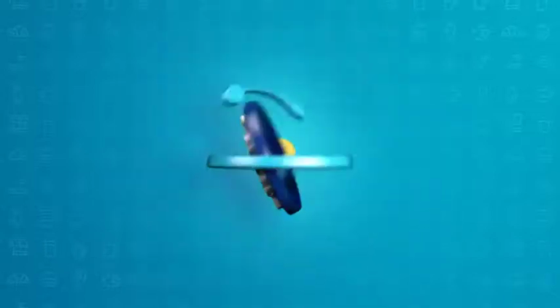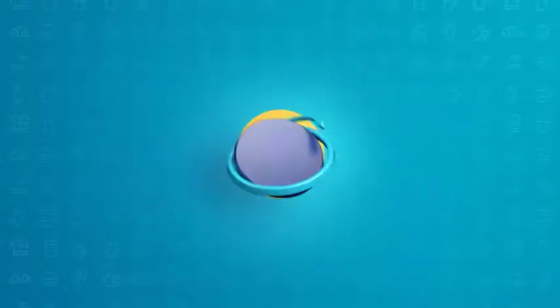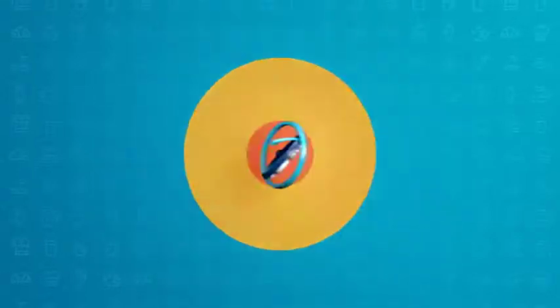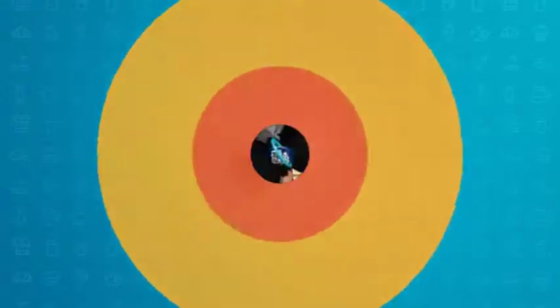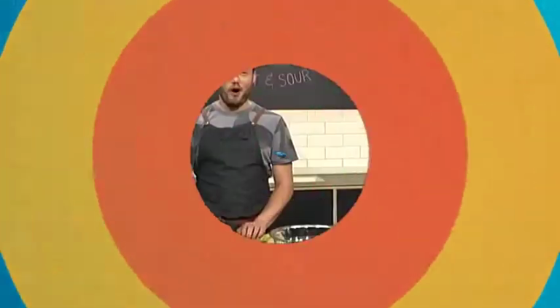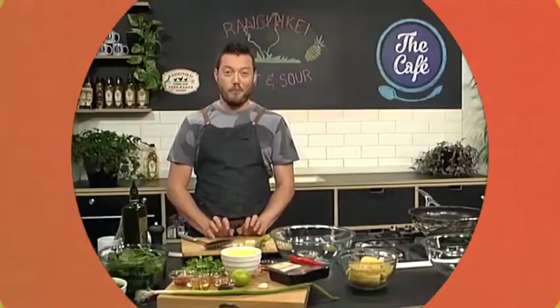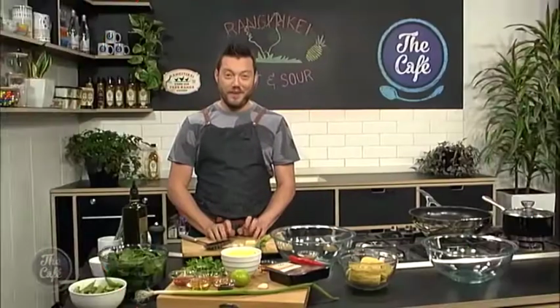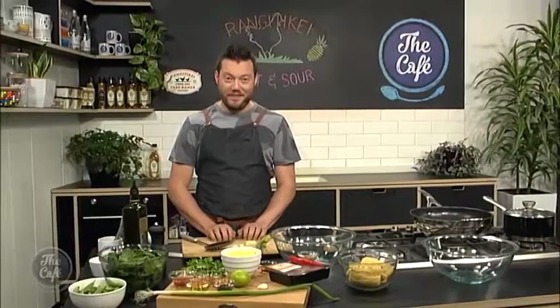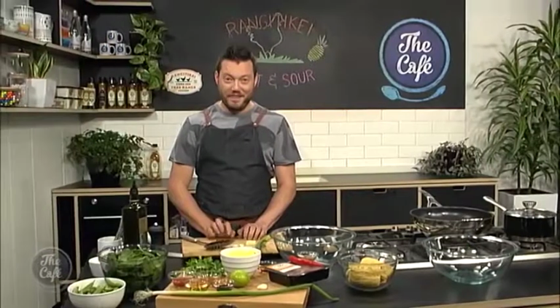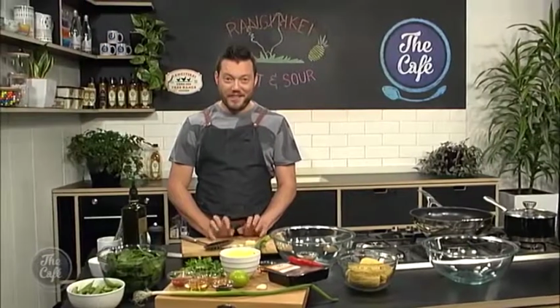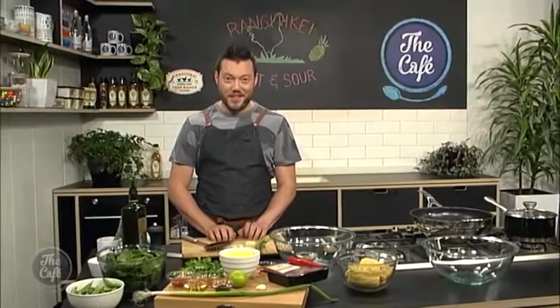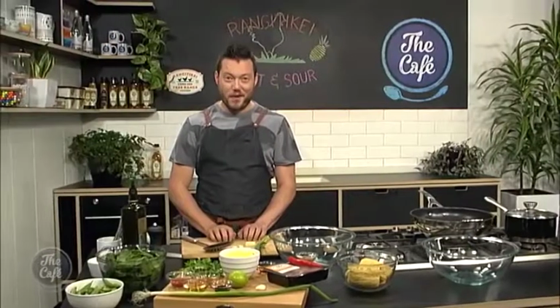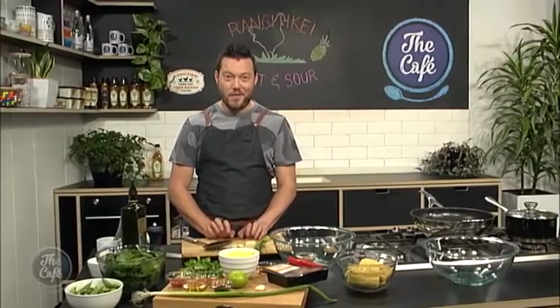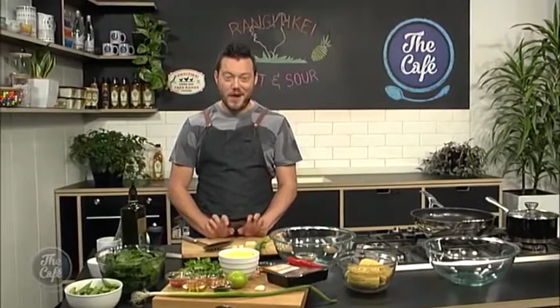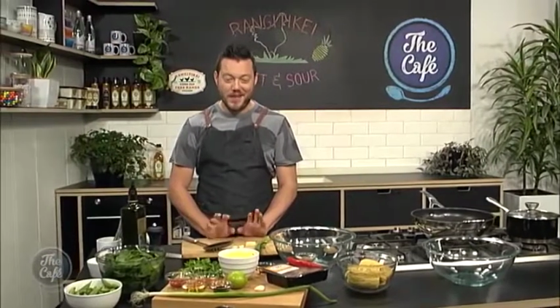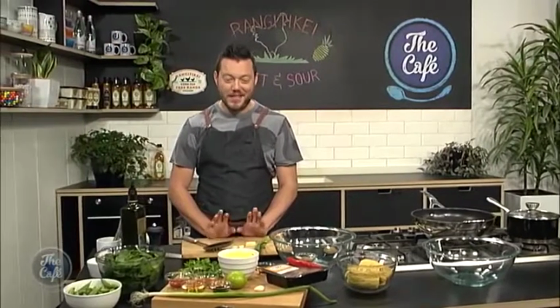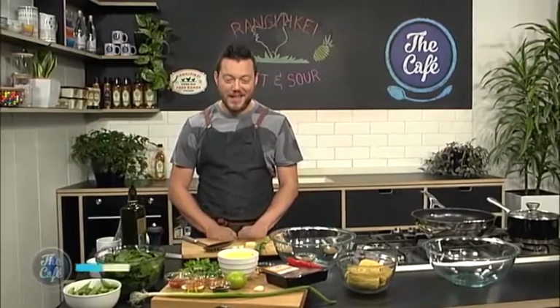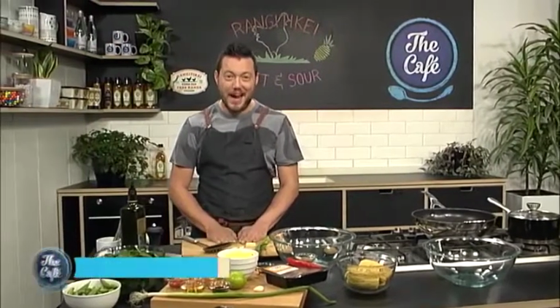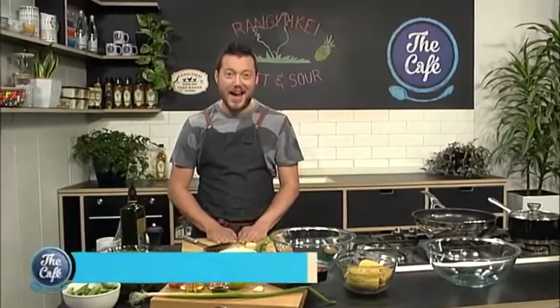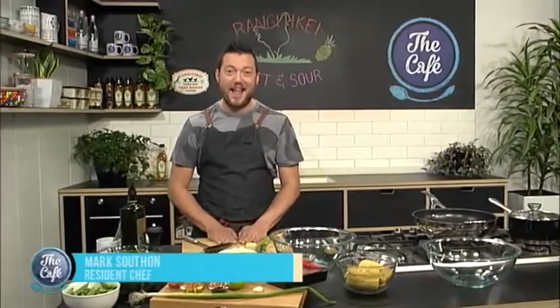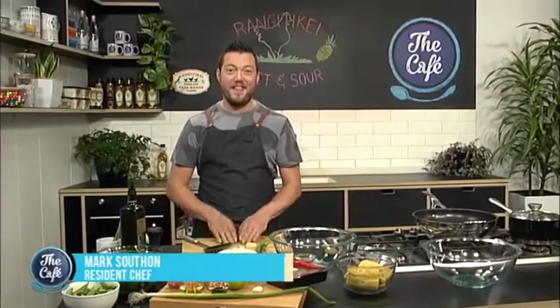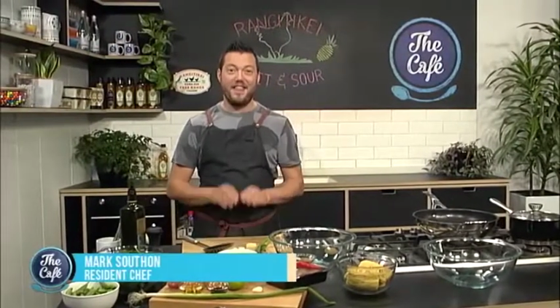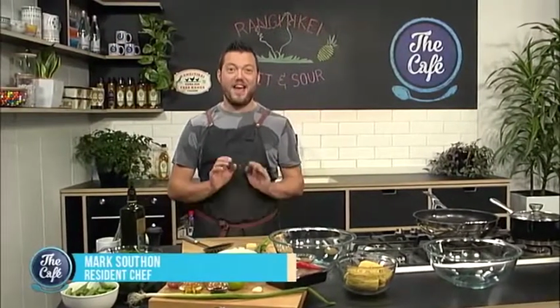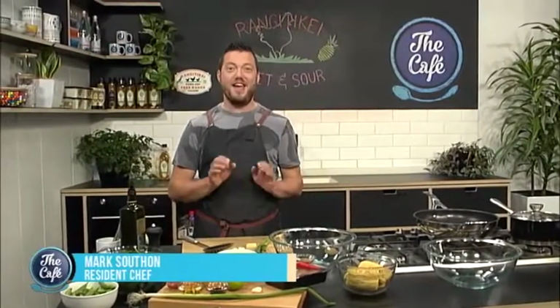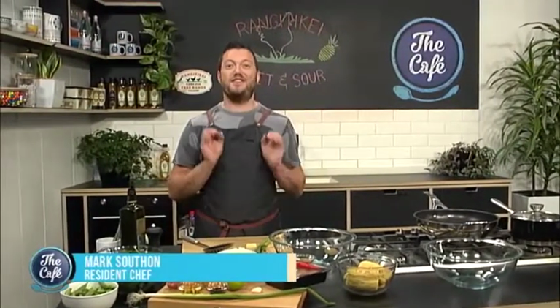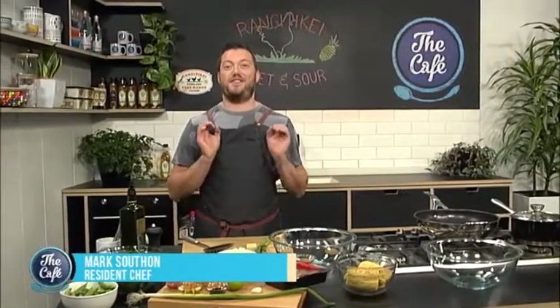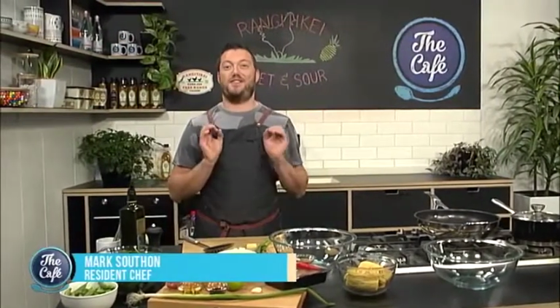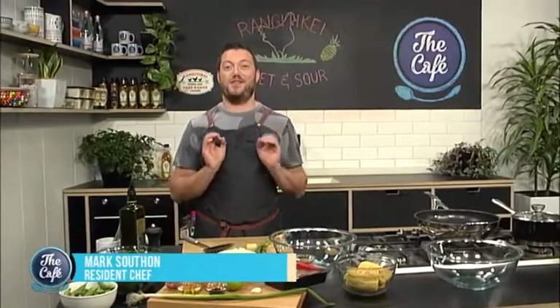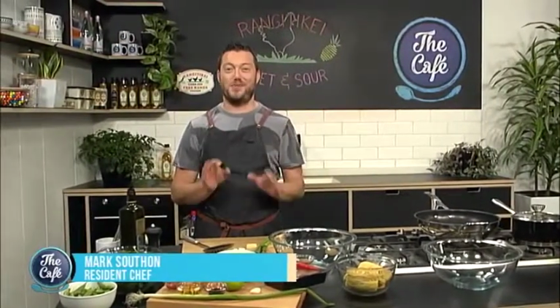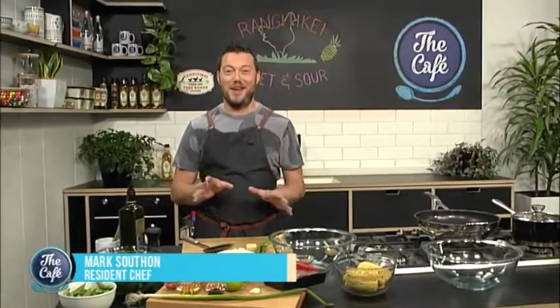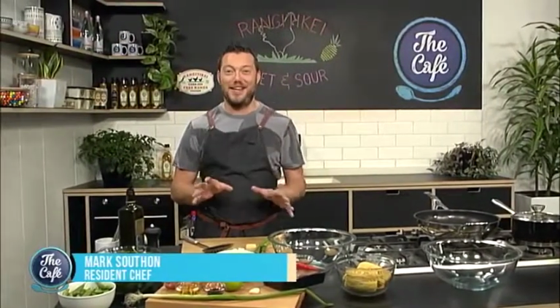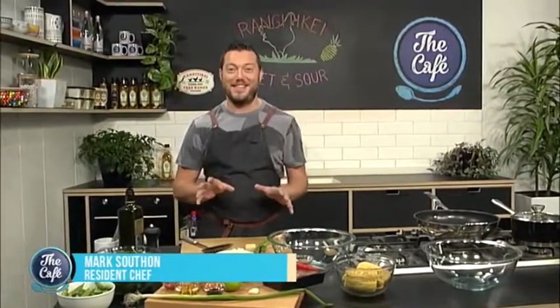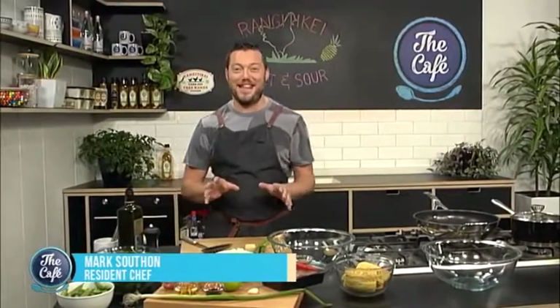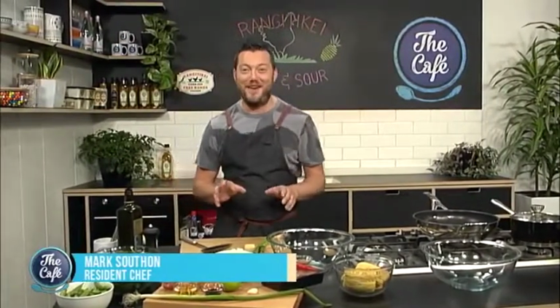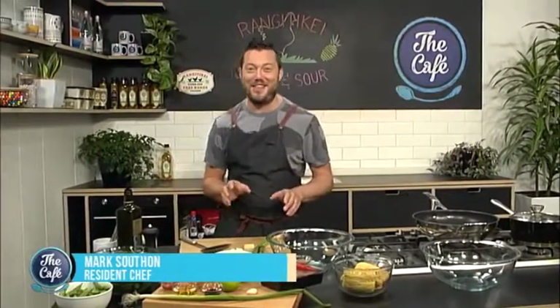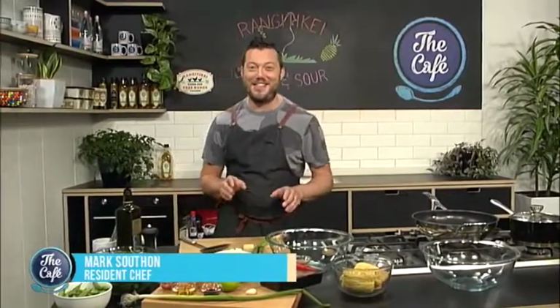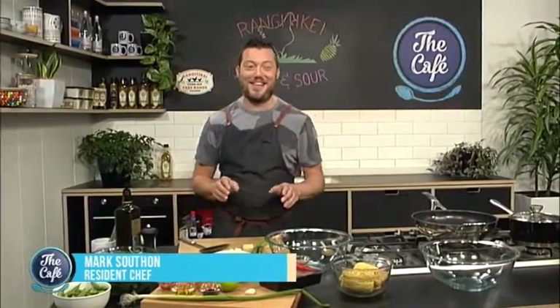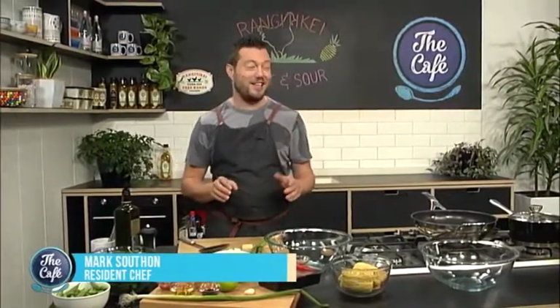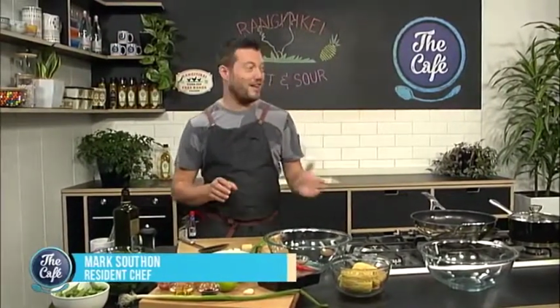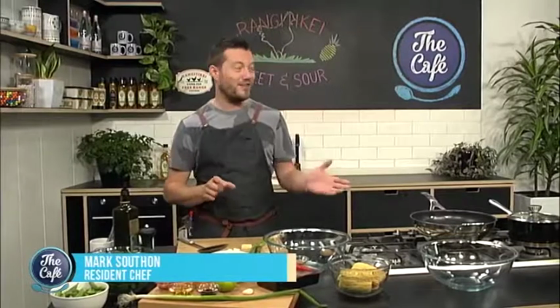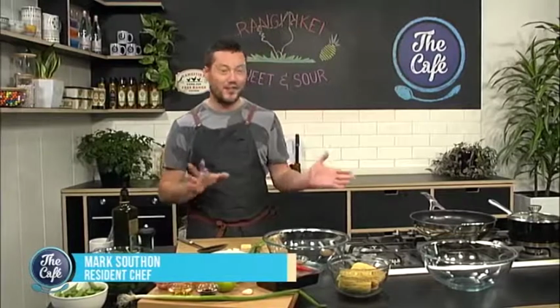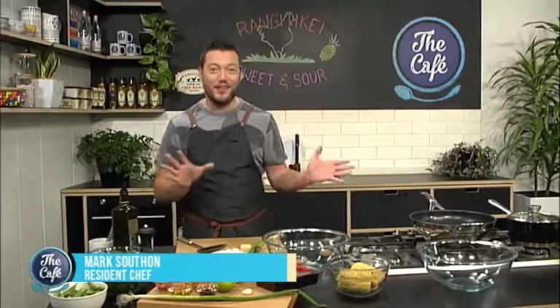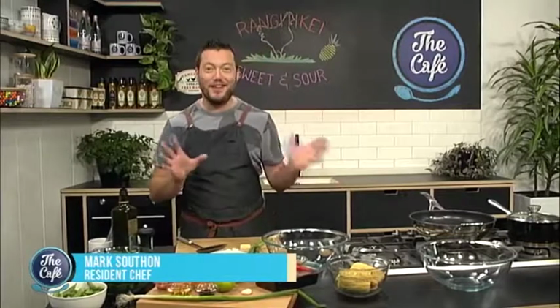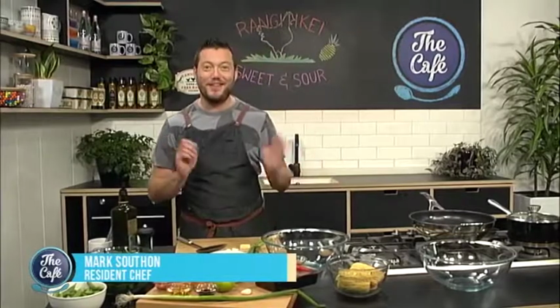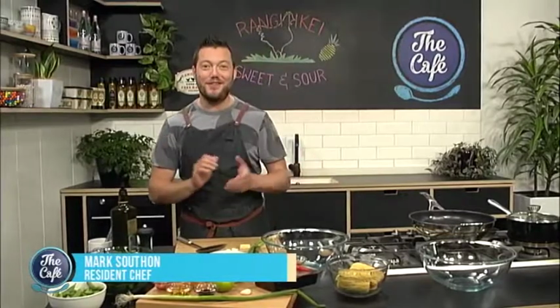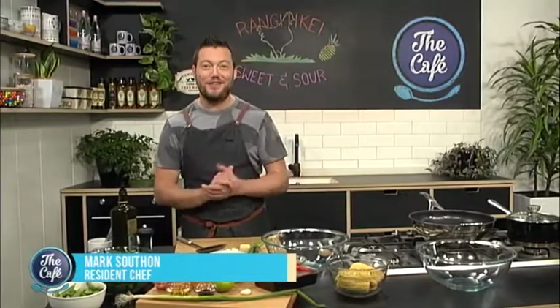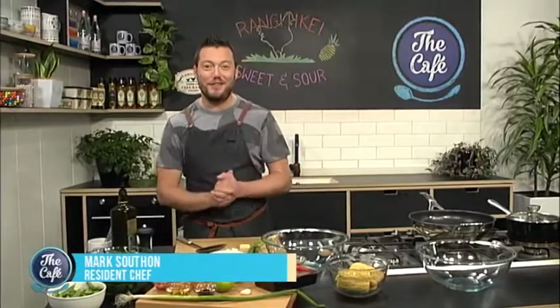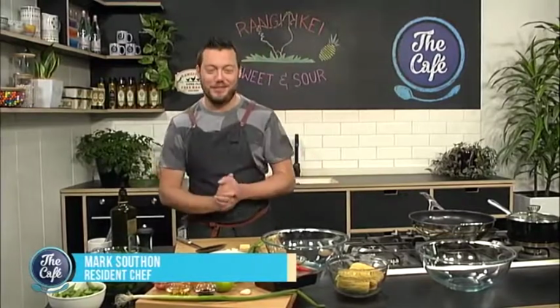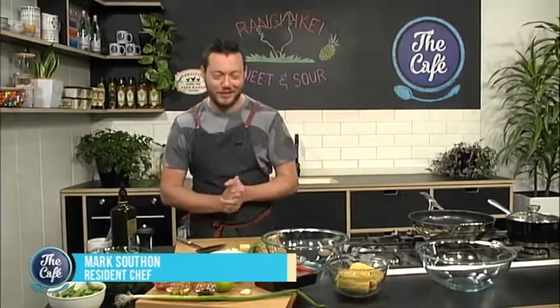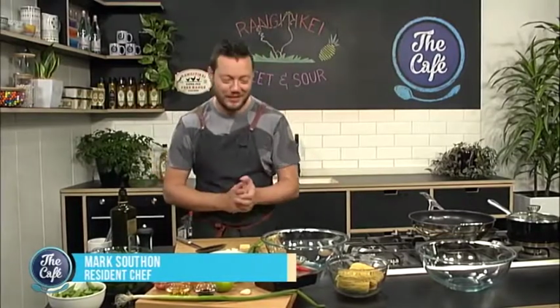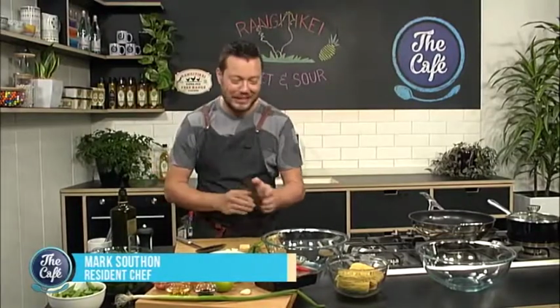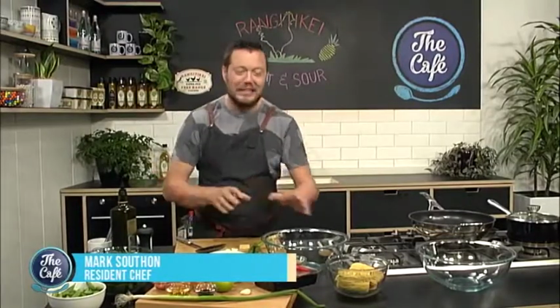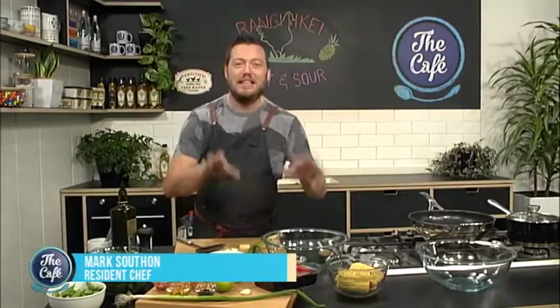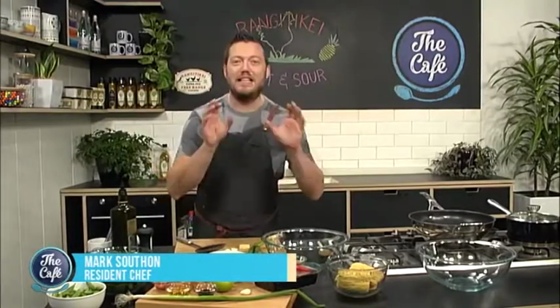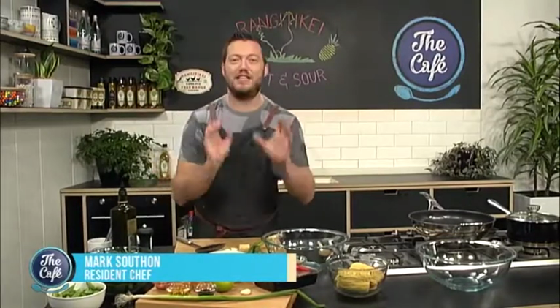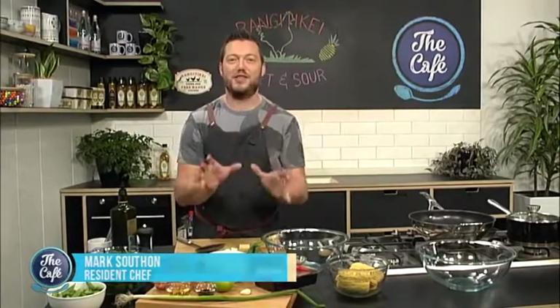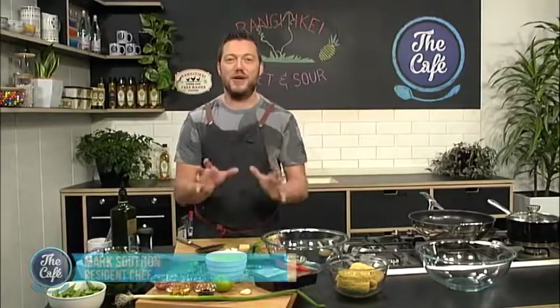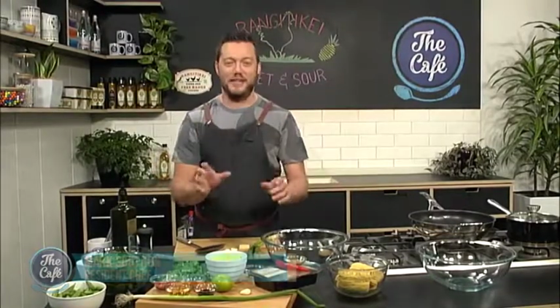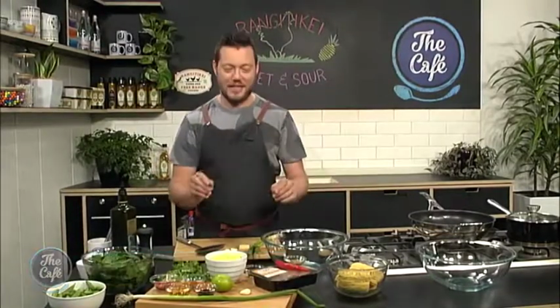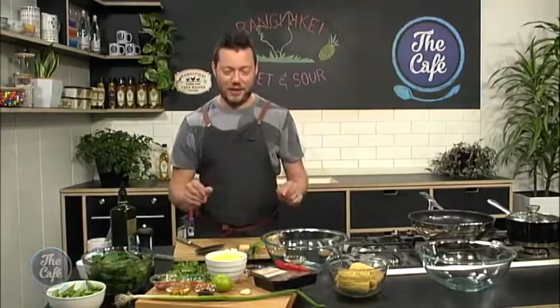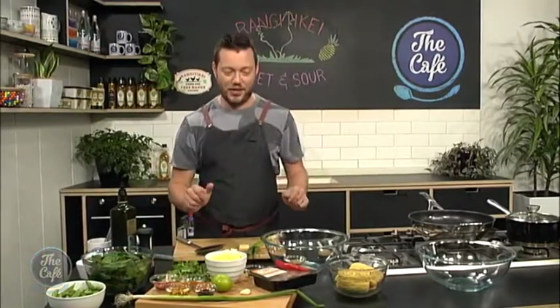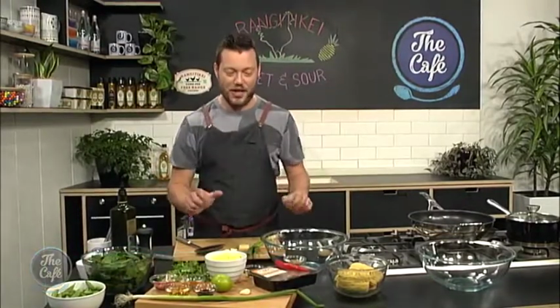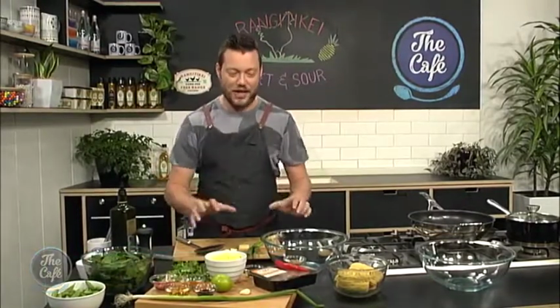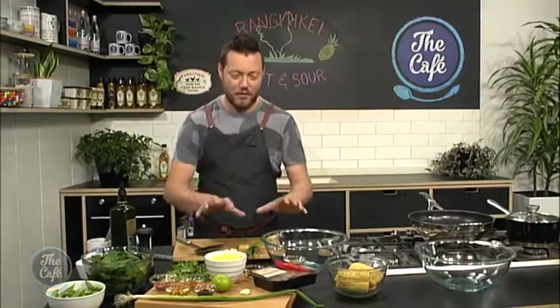We've got B52 on the menu today, and that is sweet and sour chicken. It's true — I Googled it before. That's sweet and sour chicken.